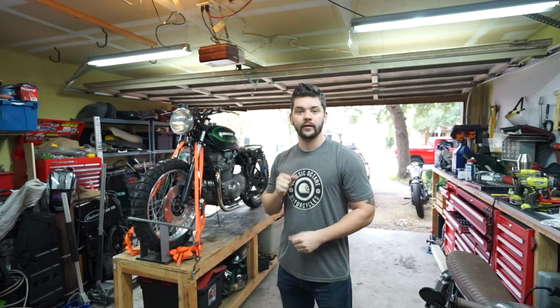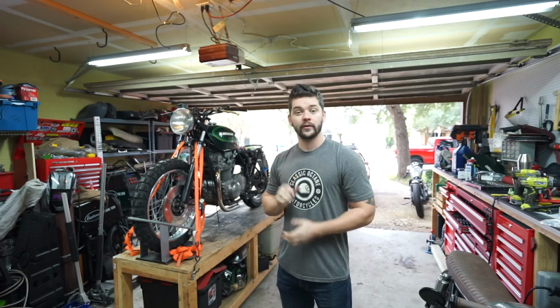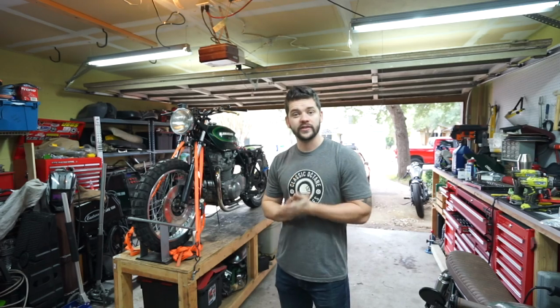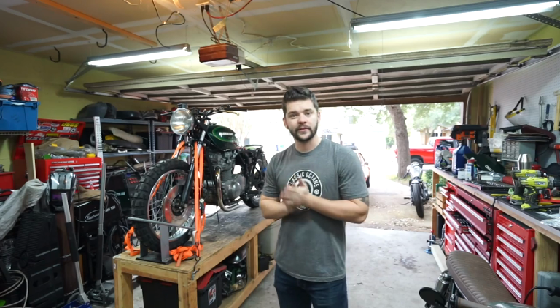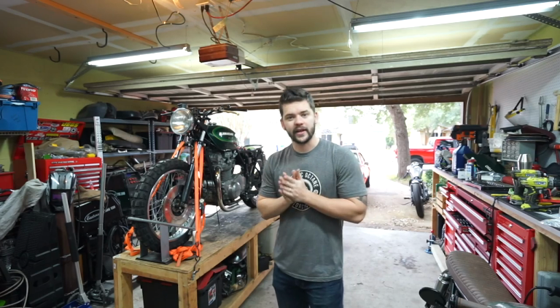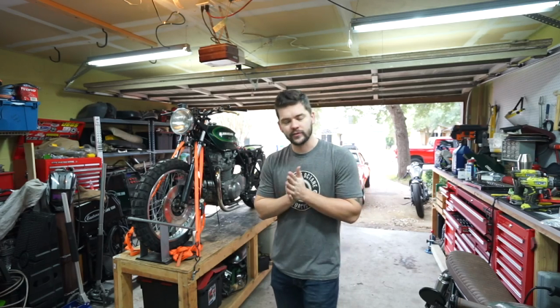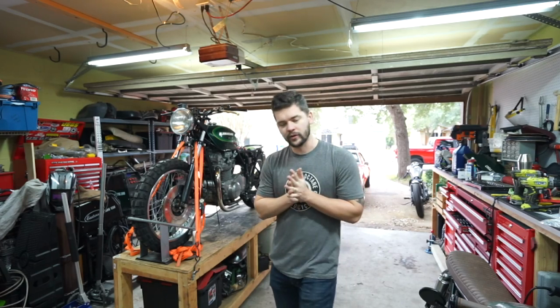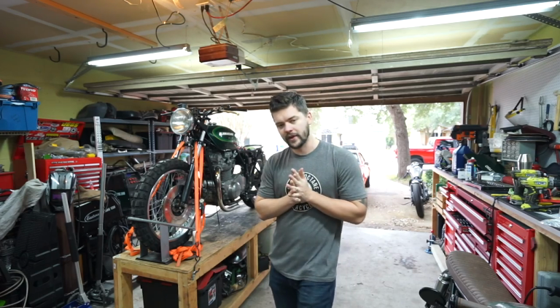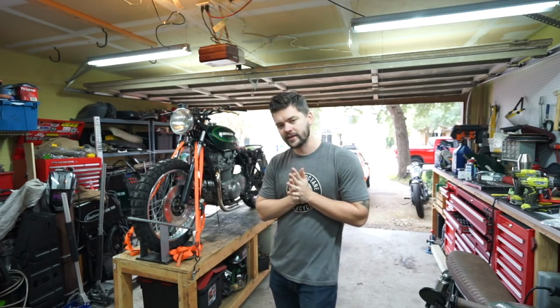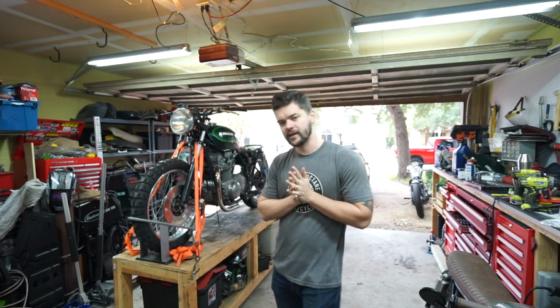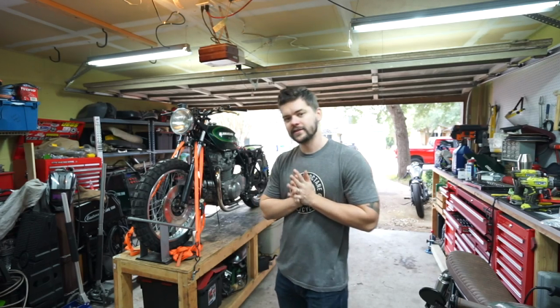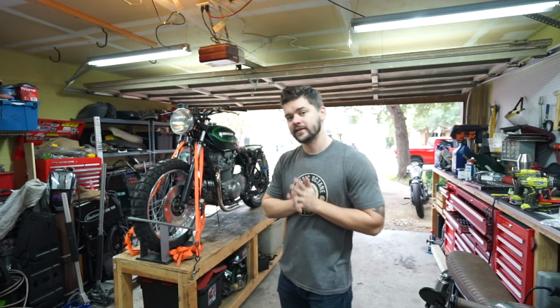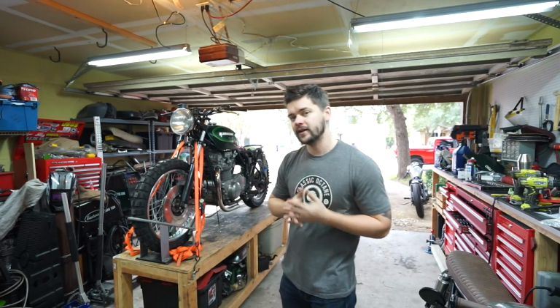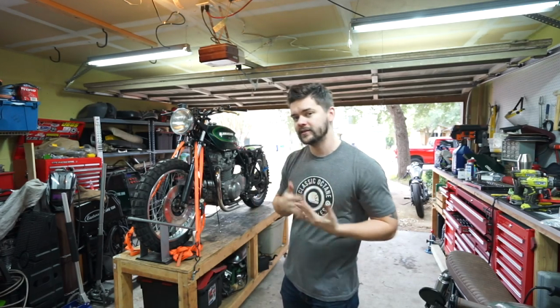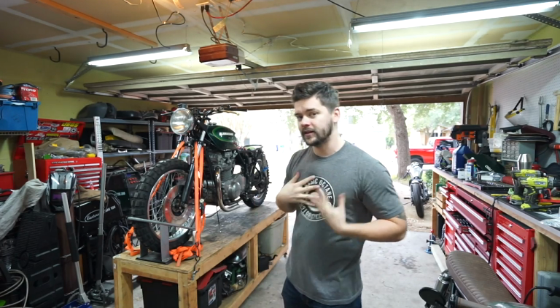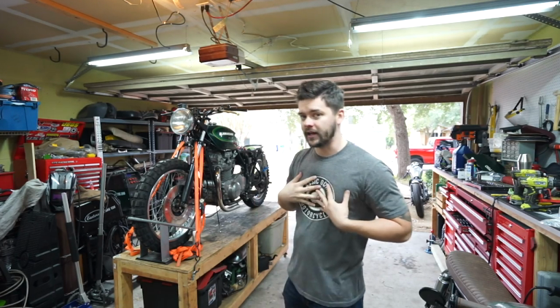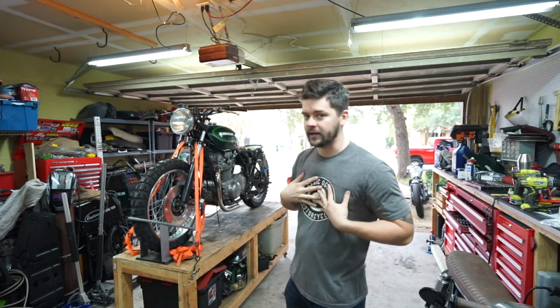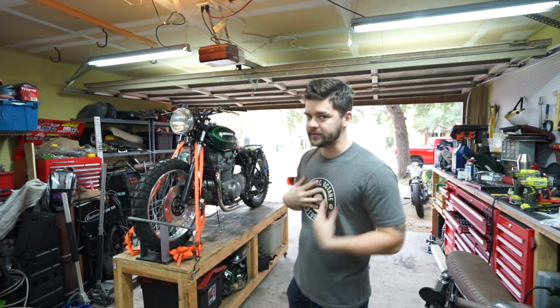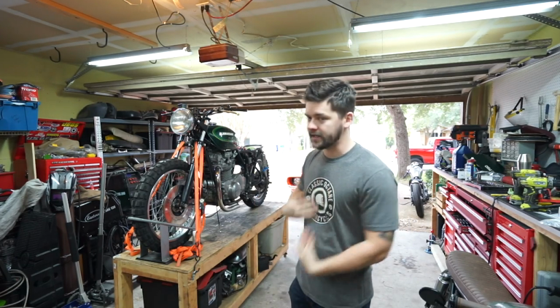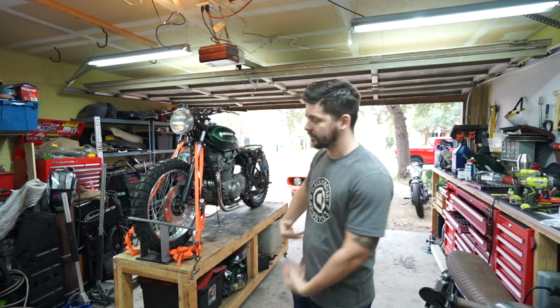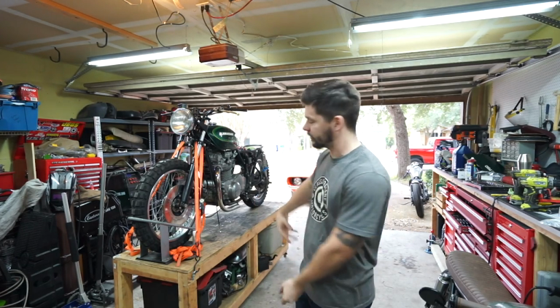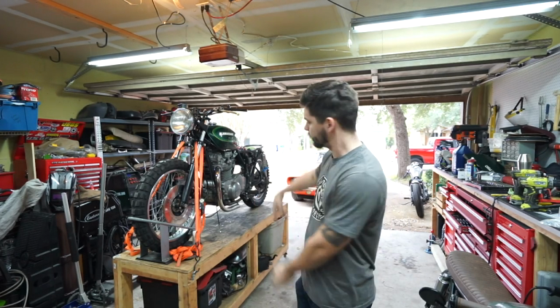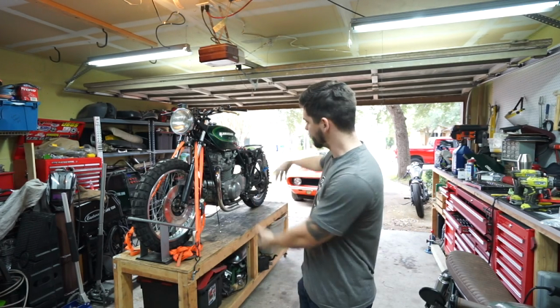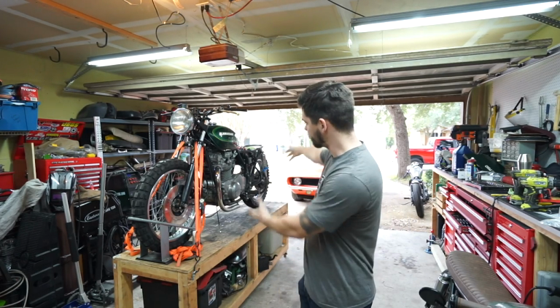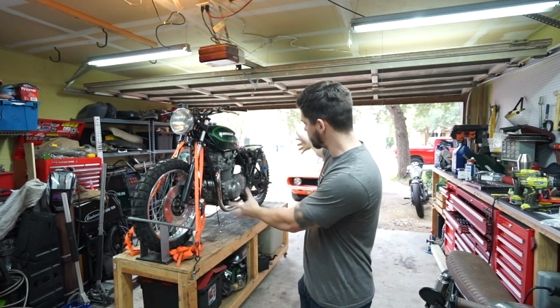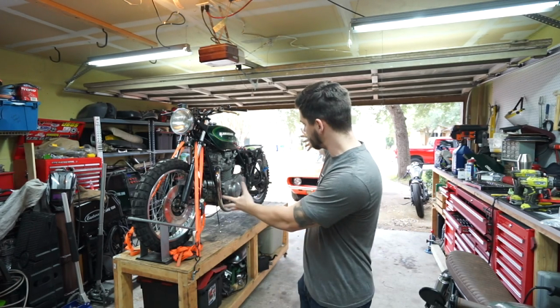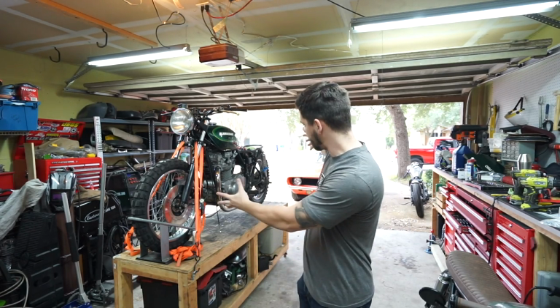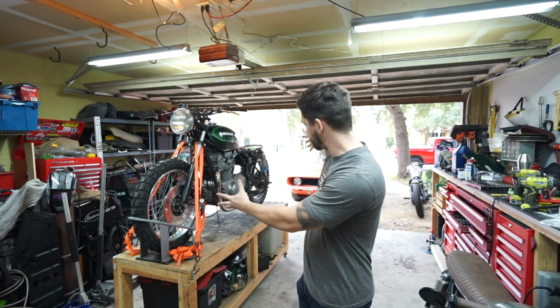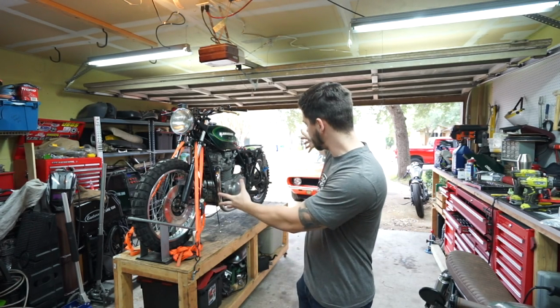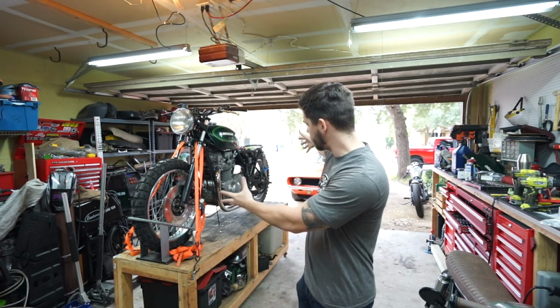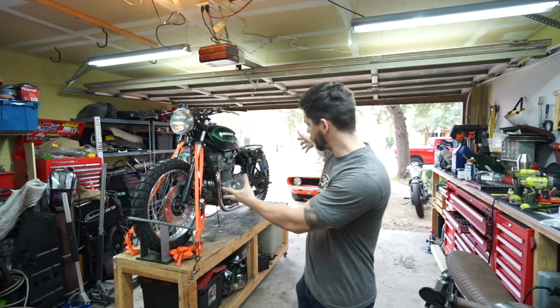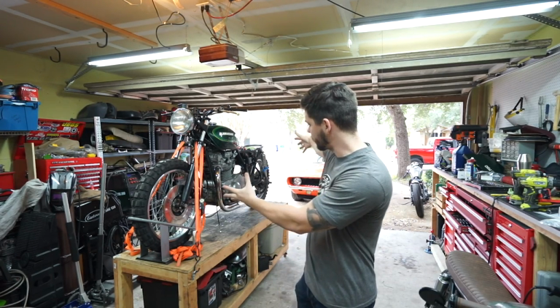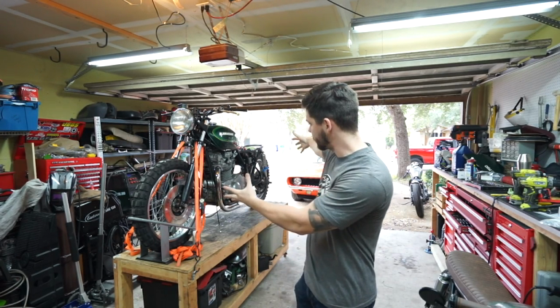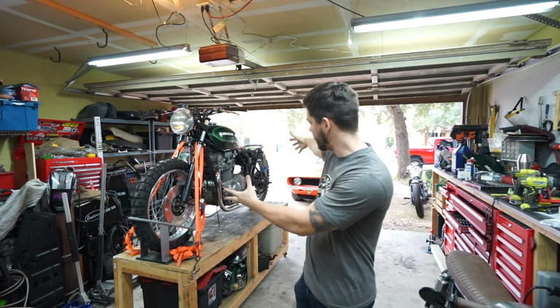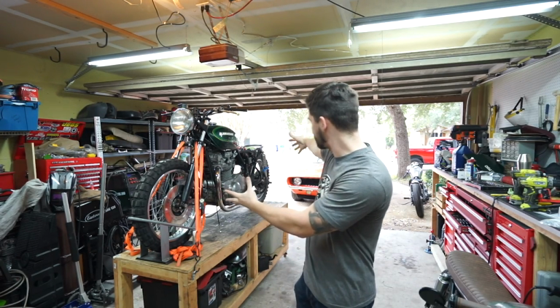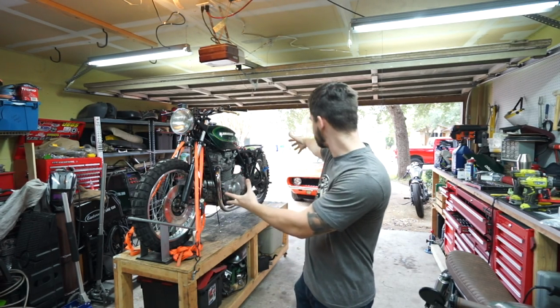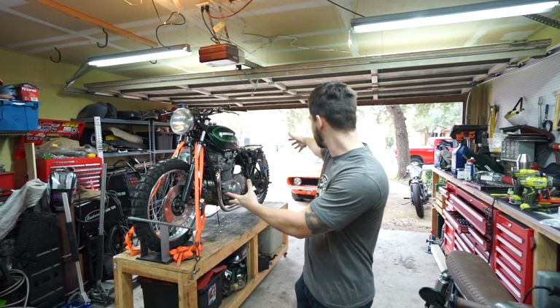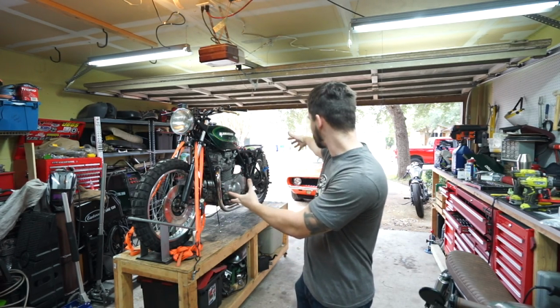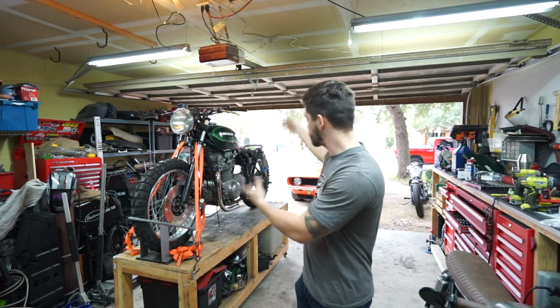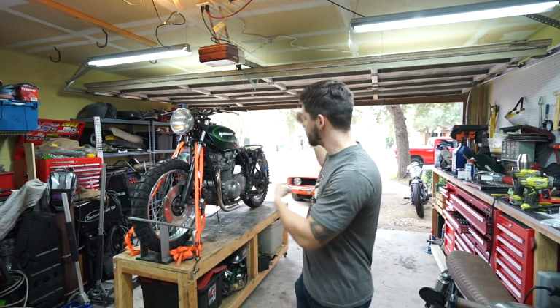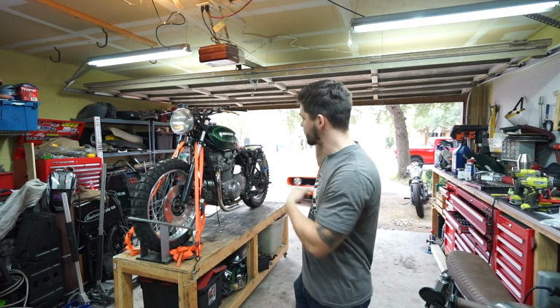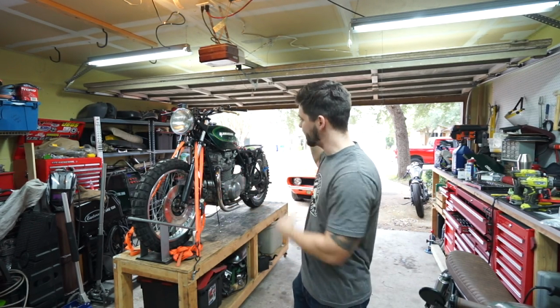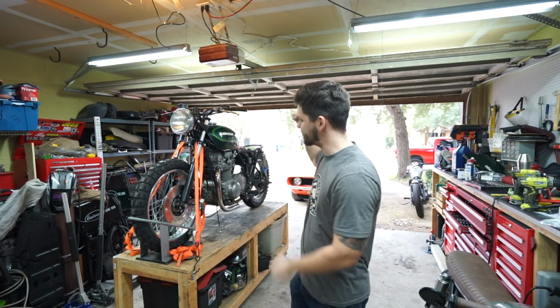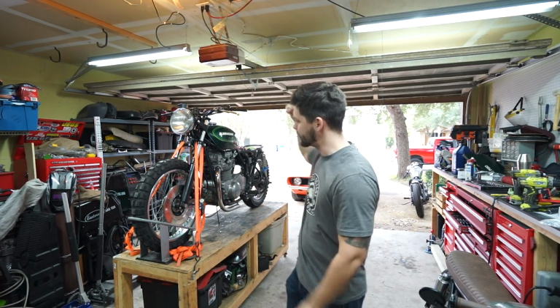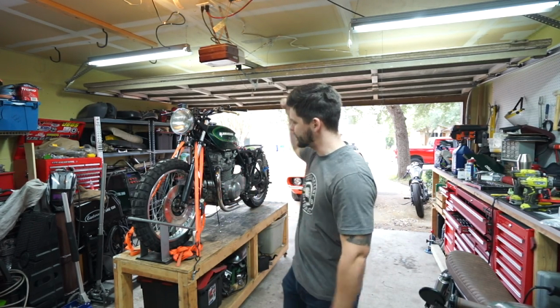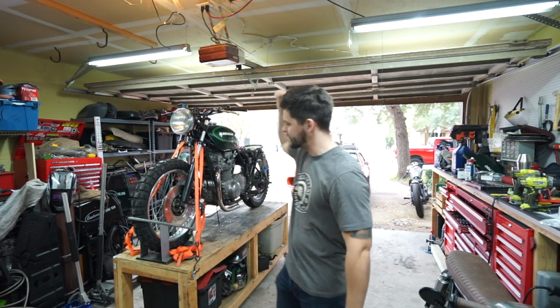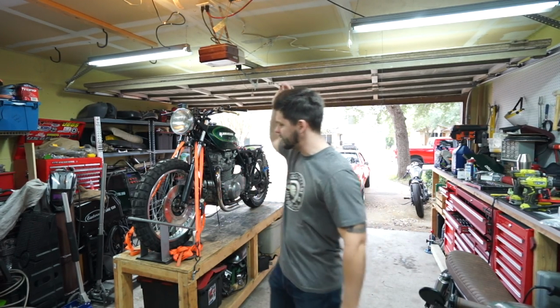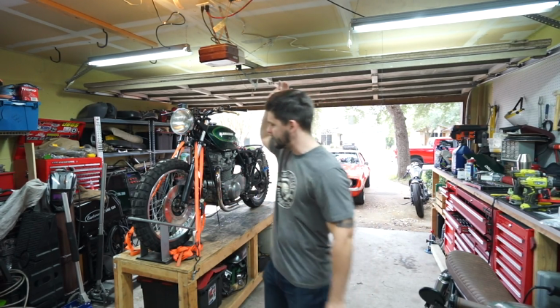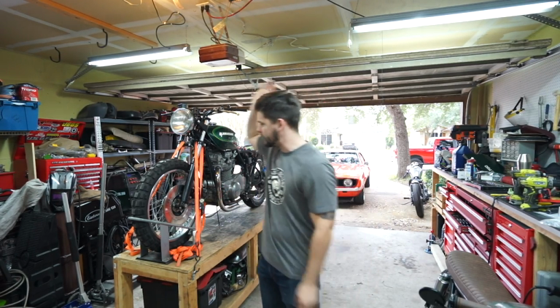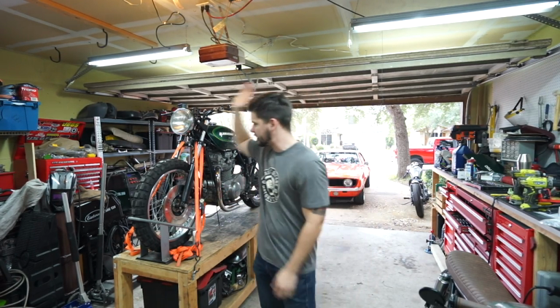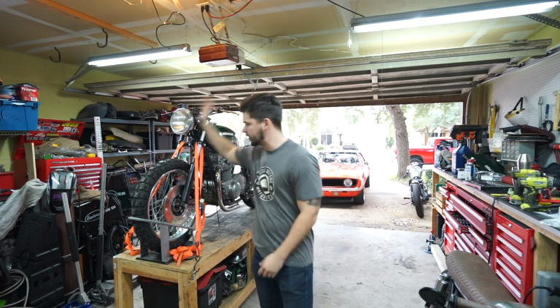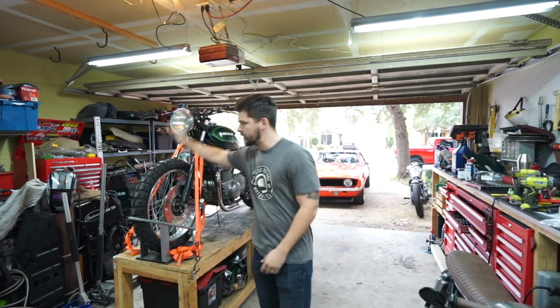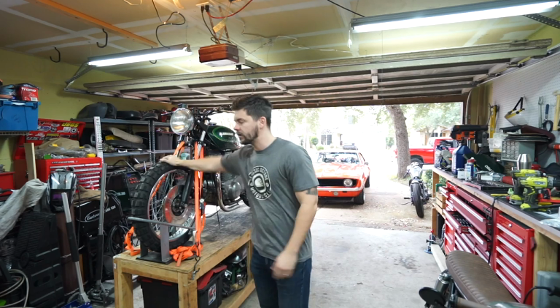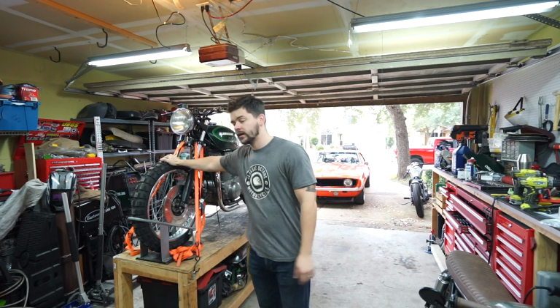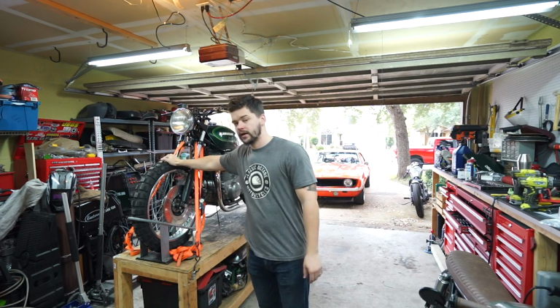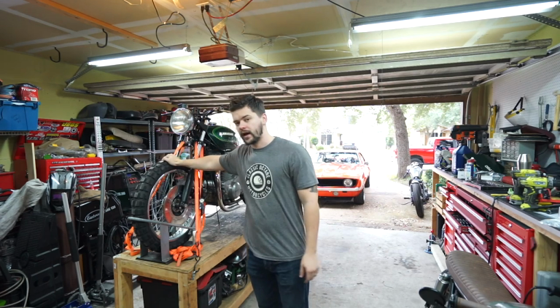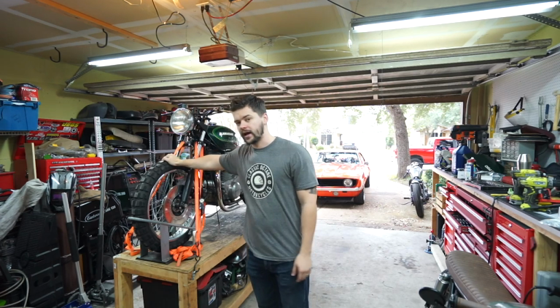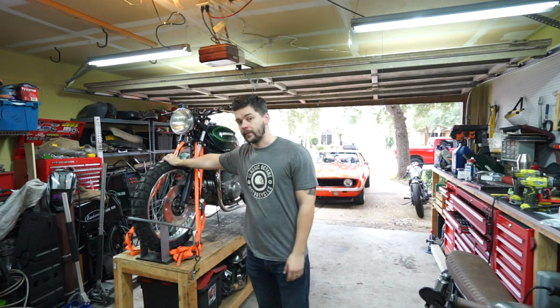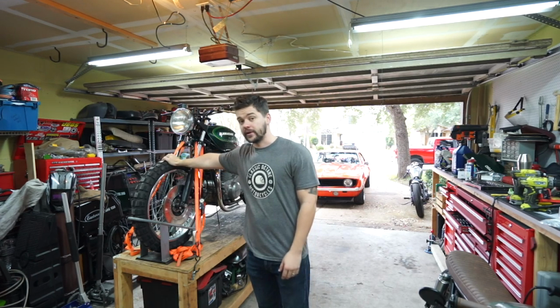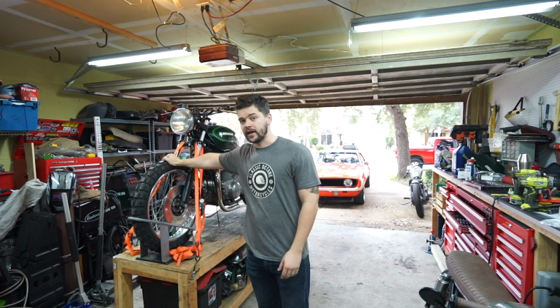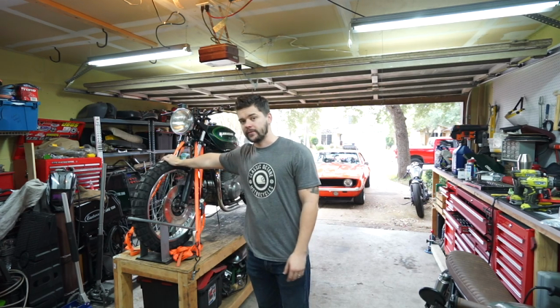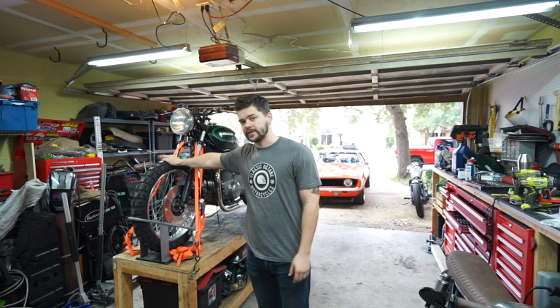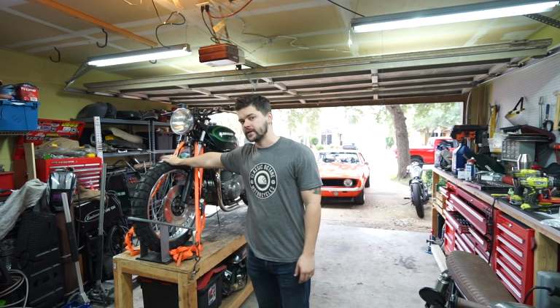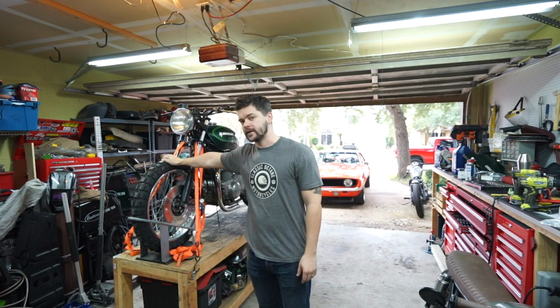What's up guys, welcome back to Classic Octane. I am Taylor. We have a little bit of time today to work on the KZ project, and as you can see, I got my knobbies on.